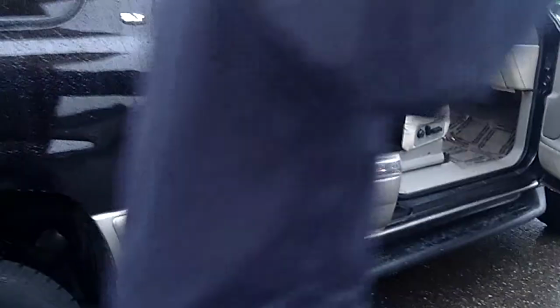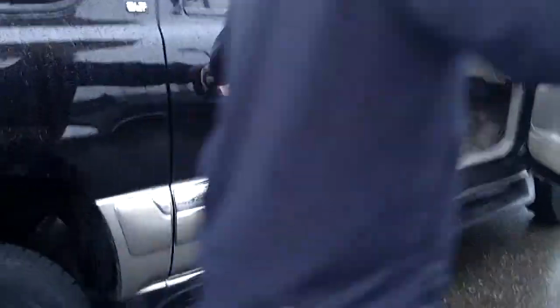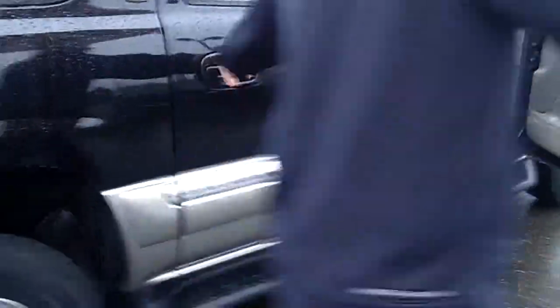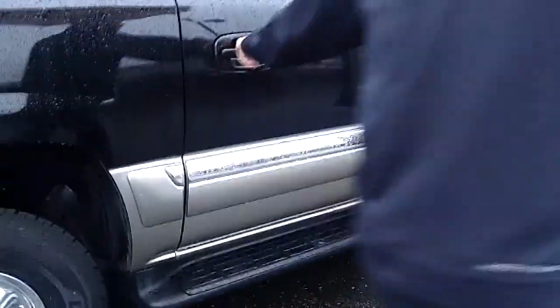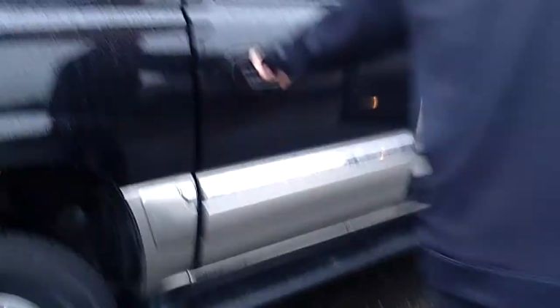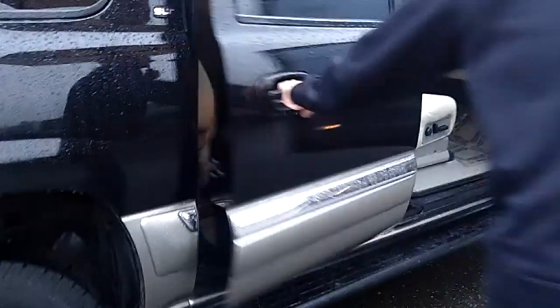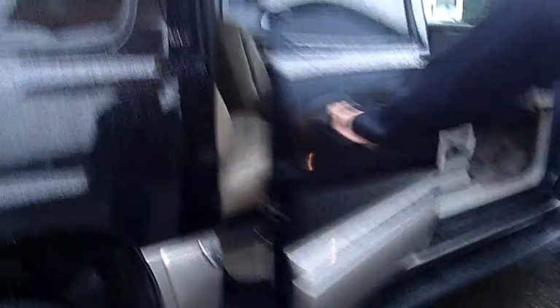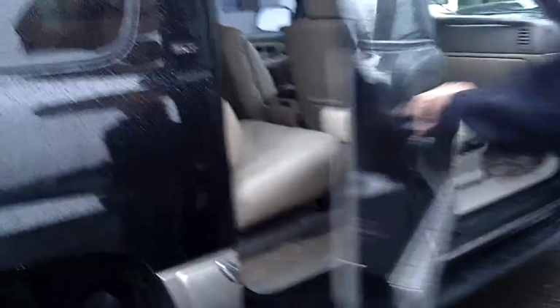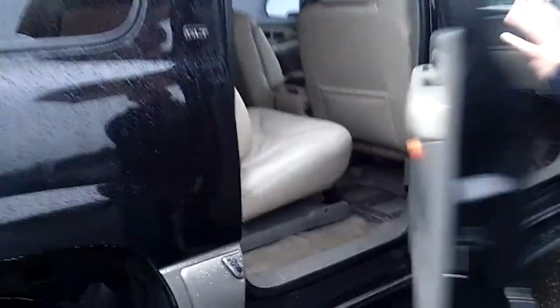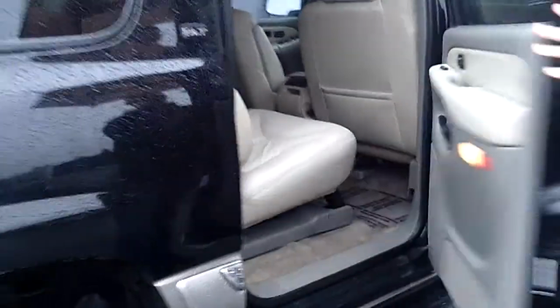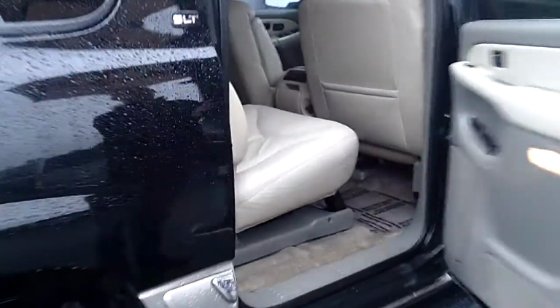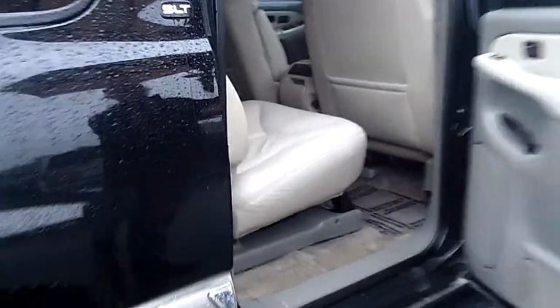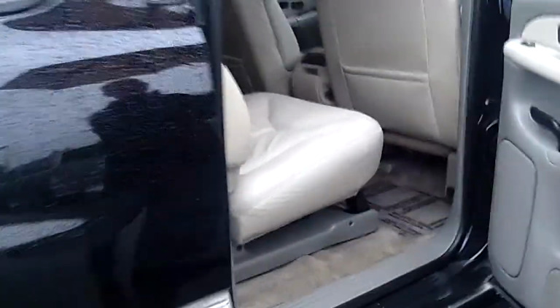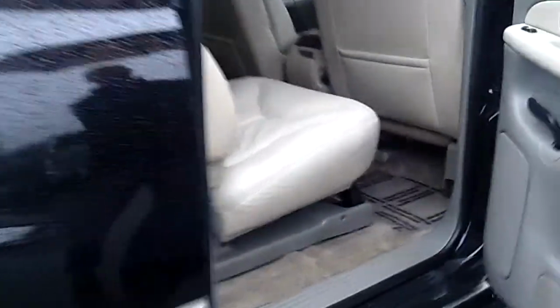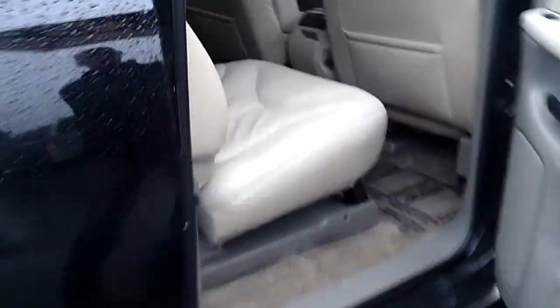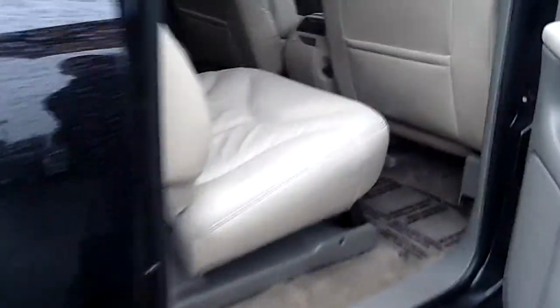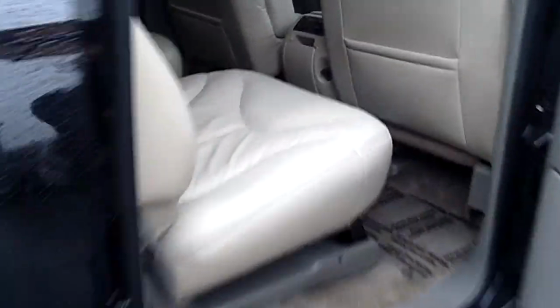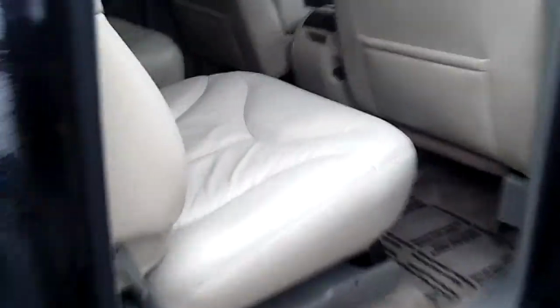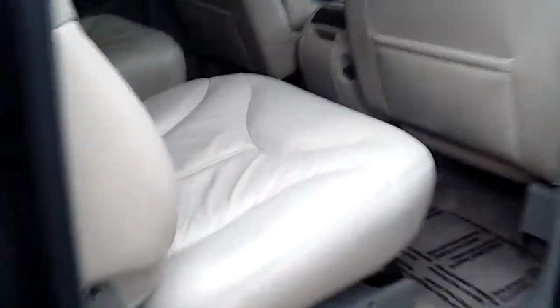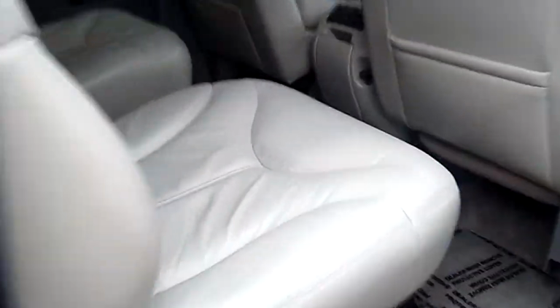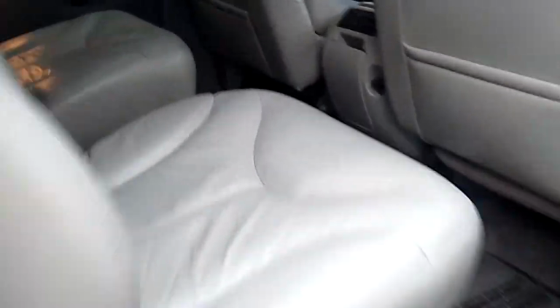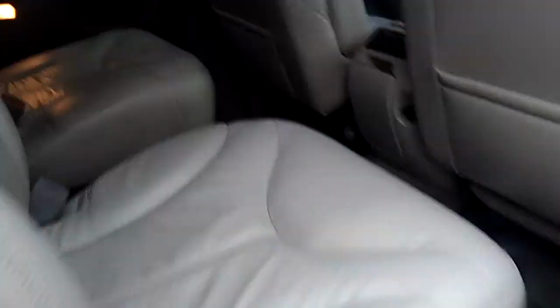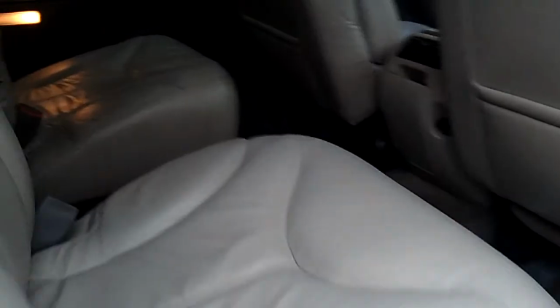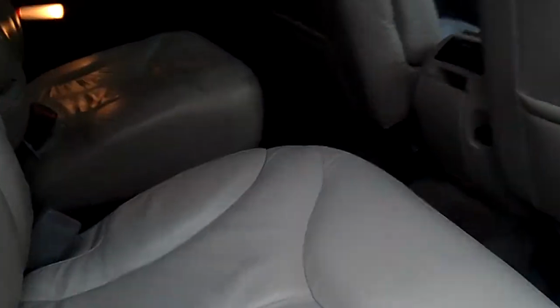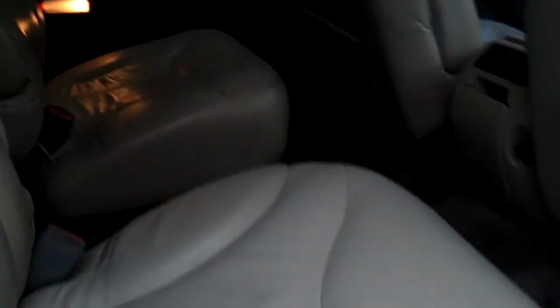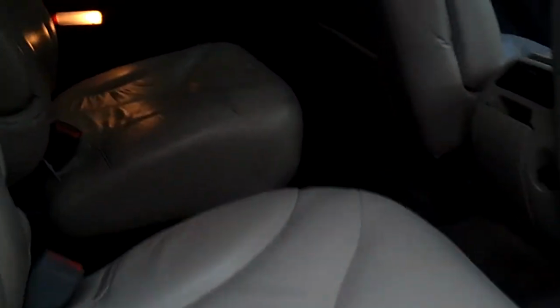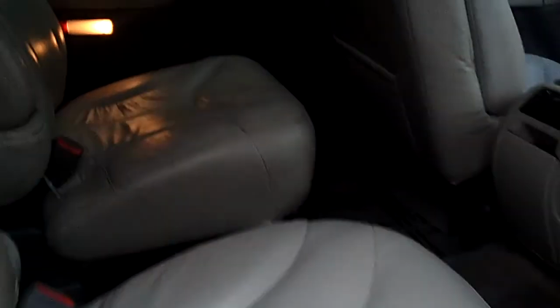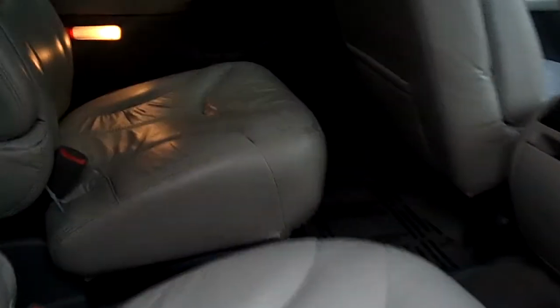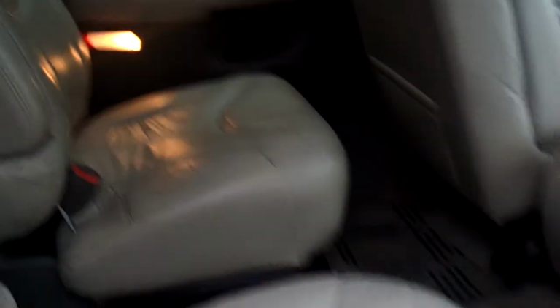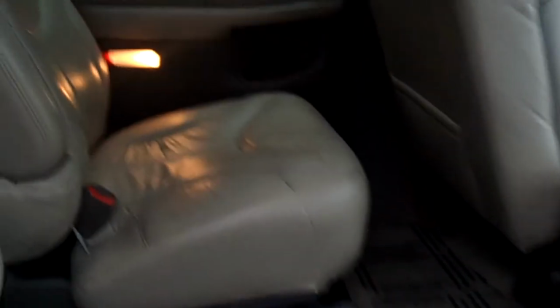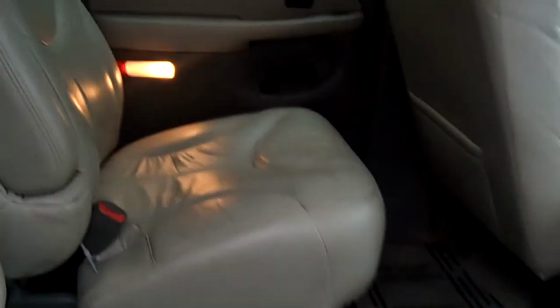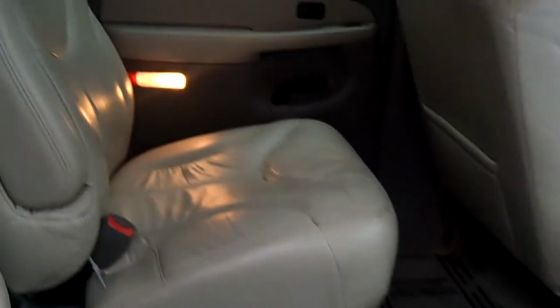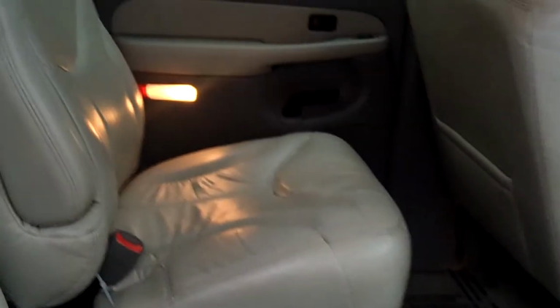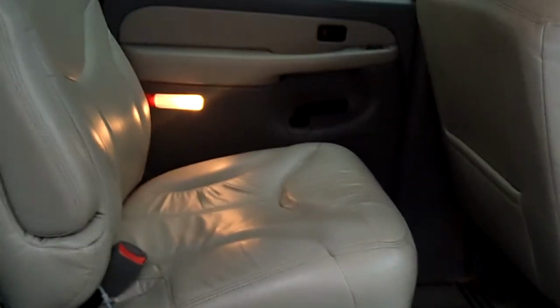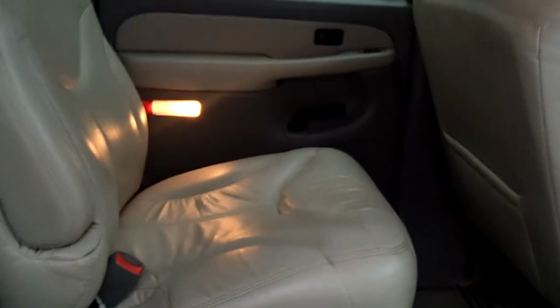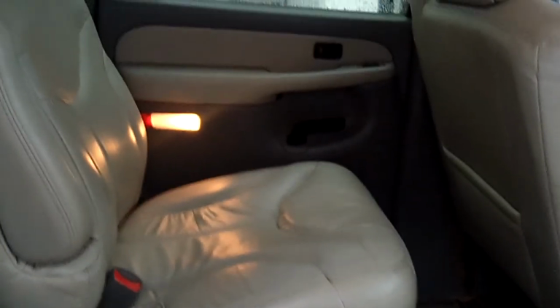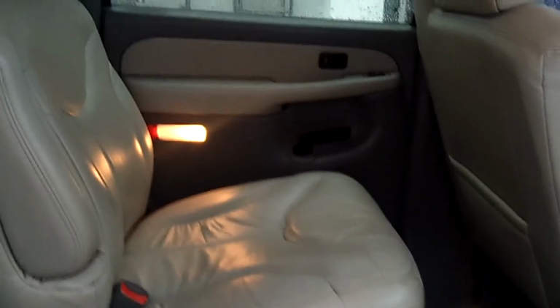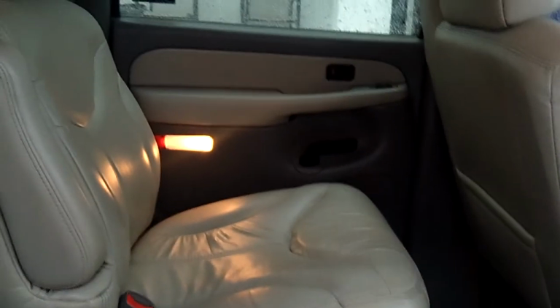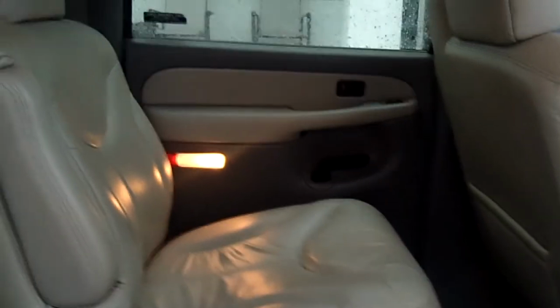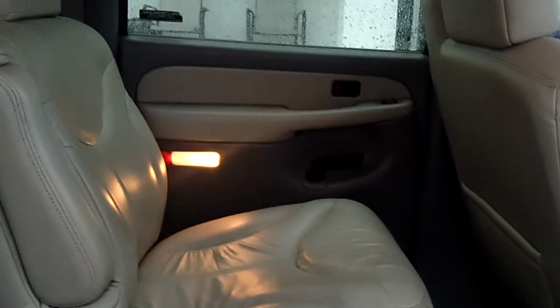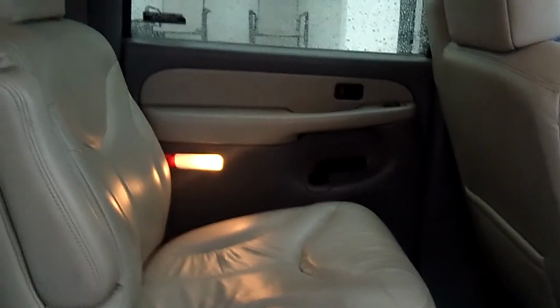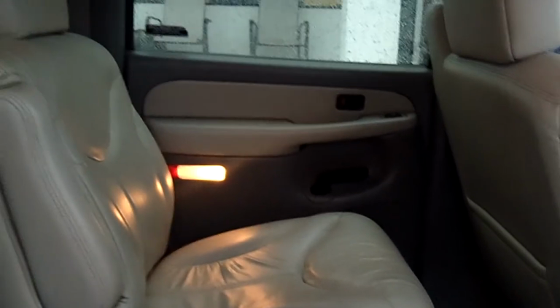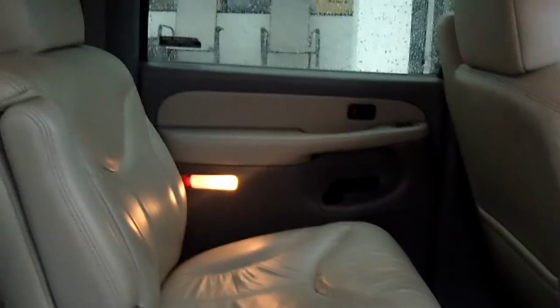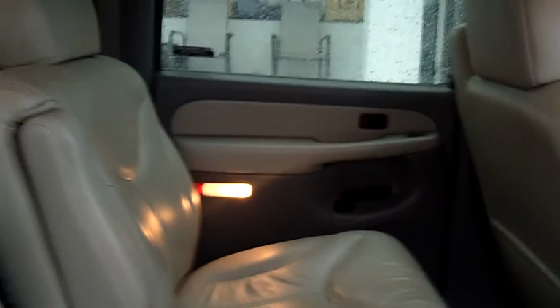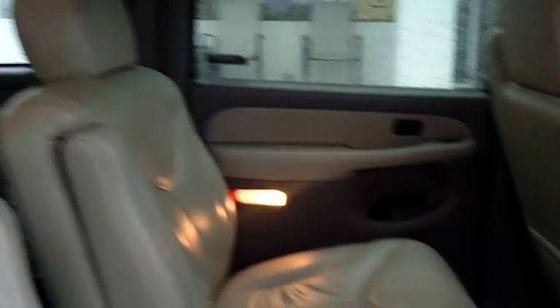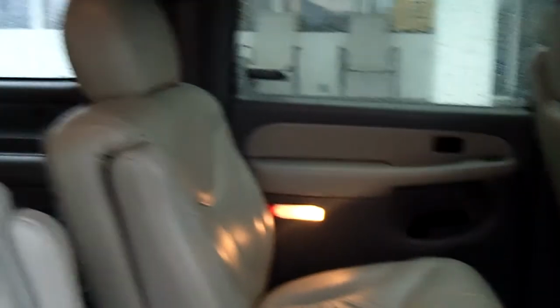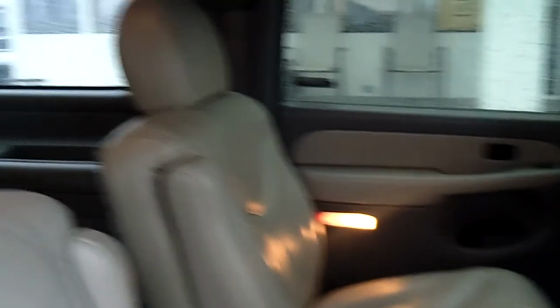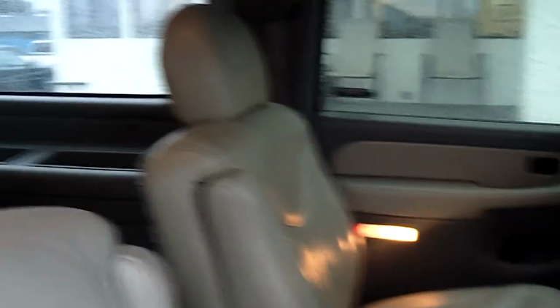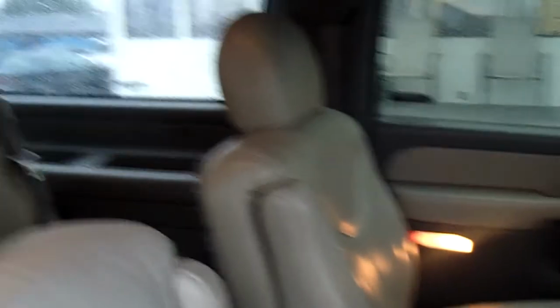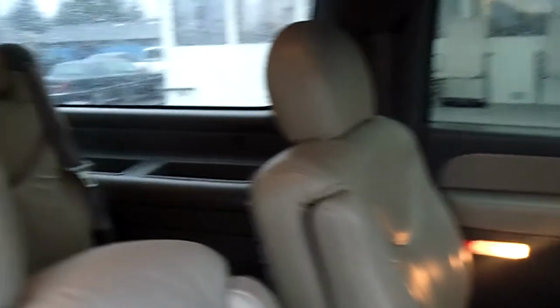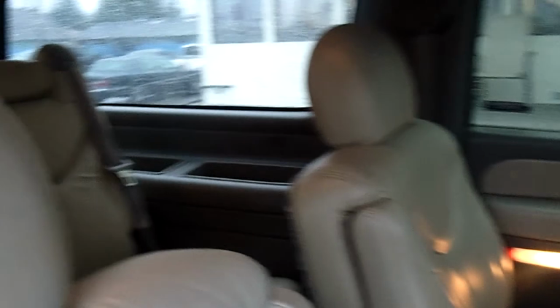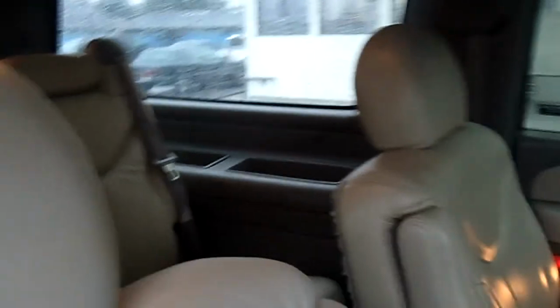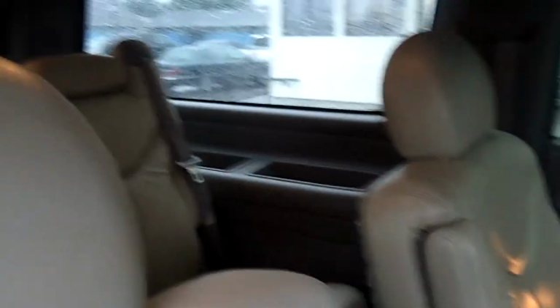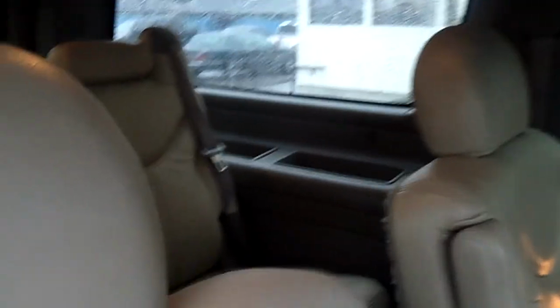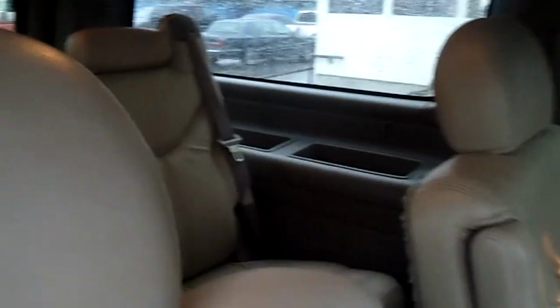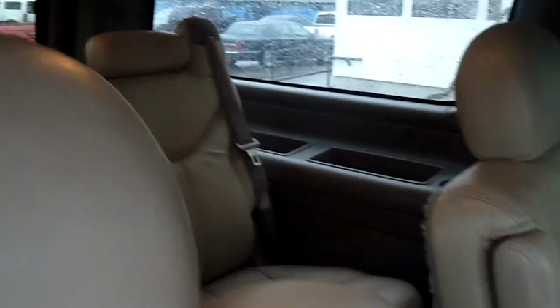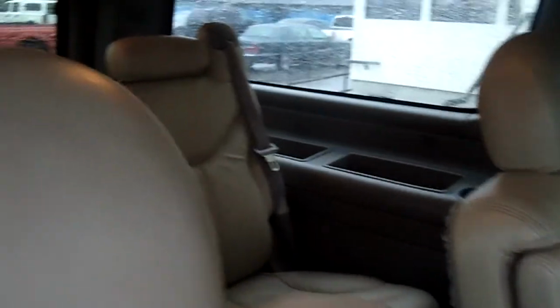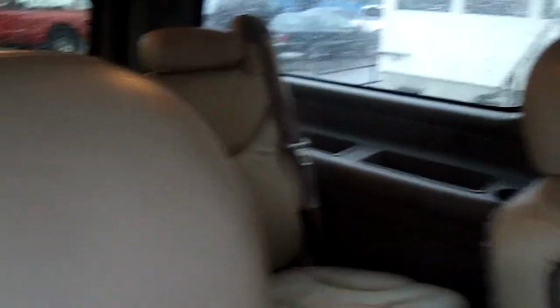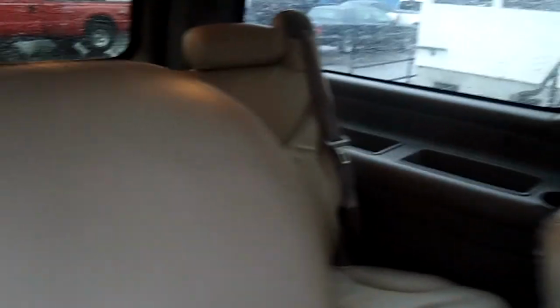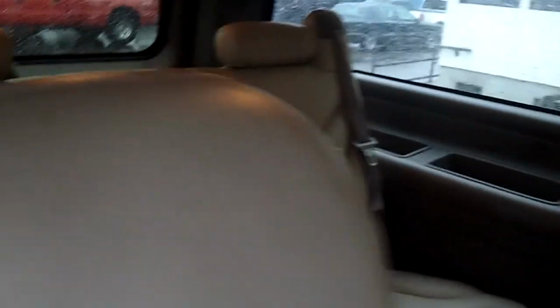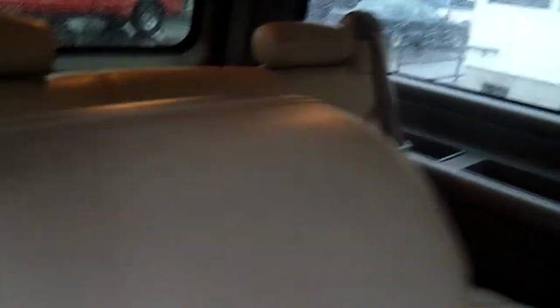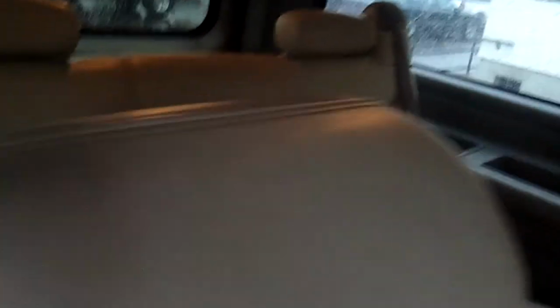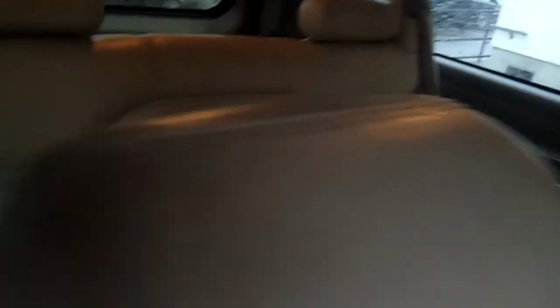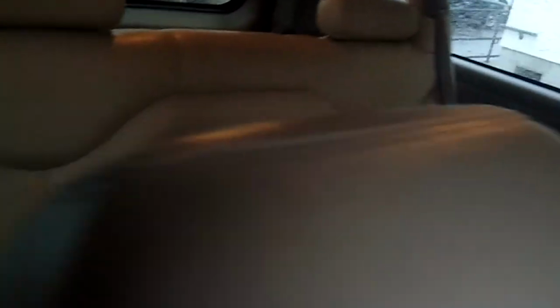Same for the back seat here. Come on and take a look inside the back. As you look at the two captain's chairs, once again take notice of the condition and the quality of the leather.